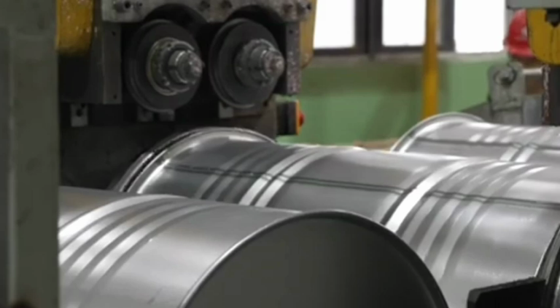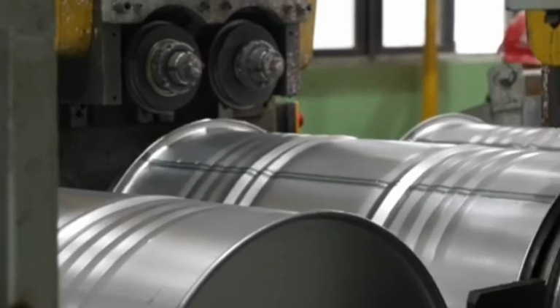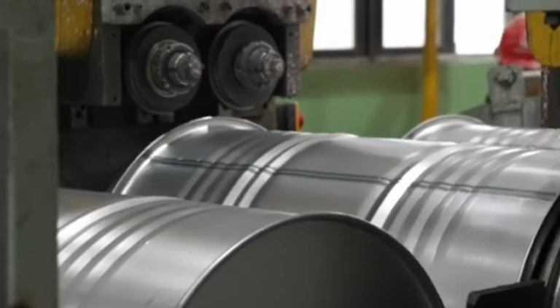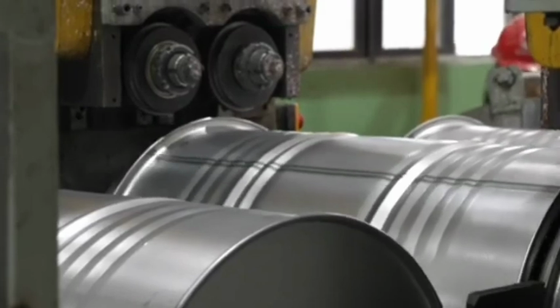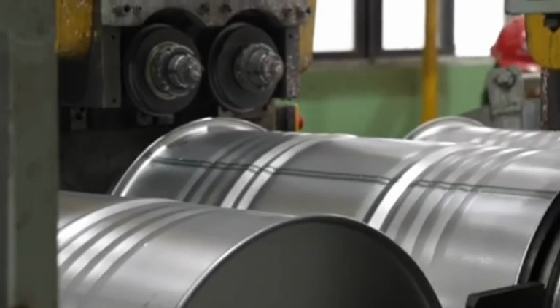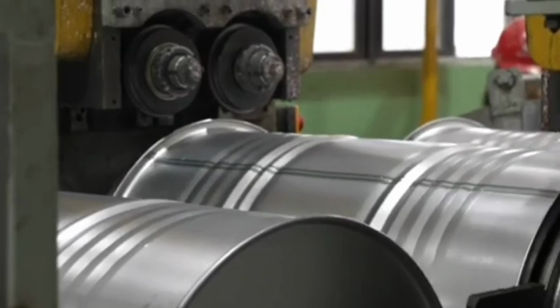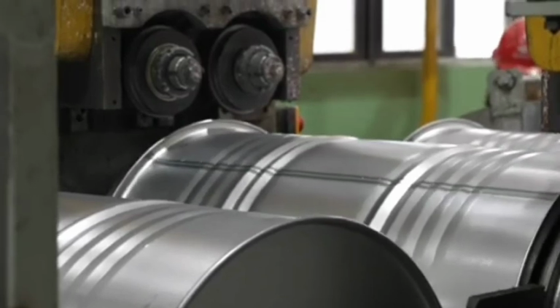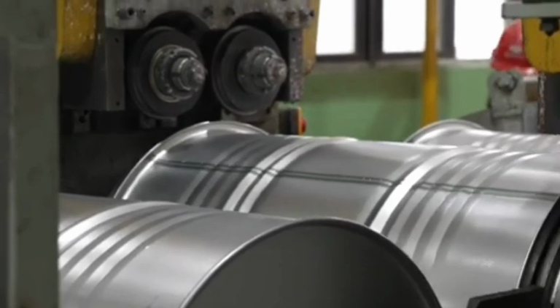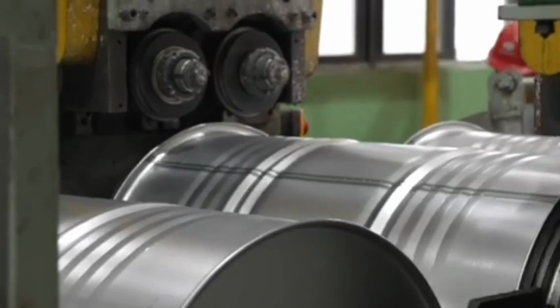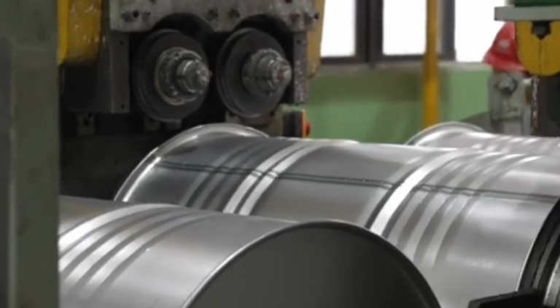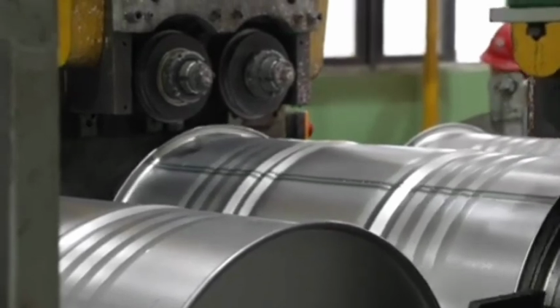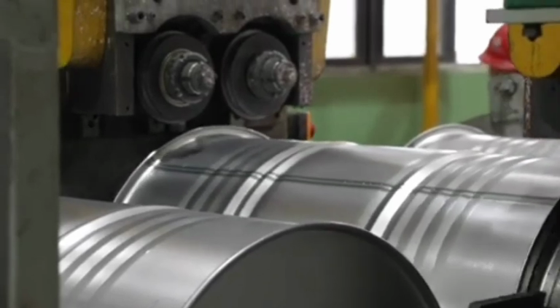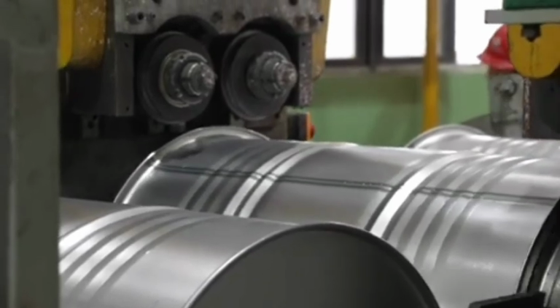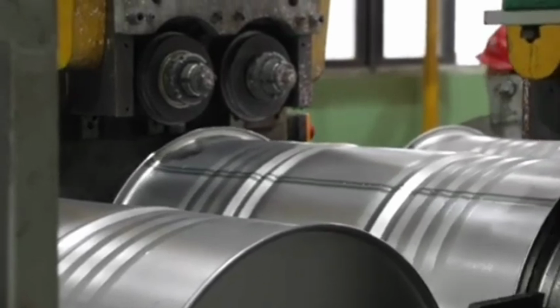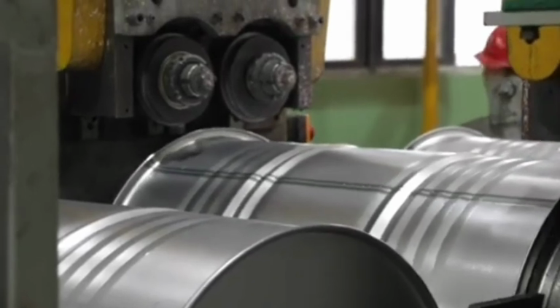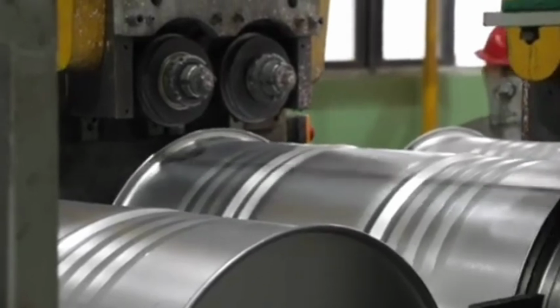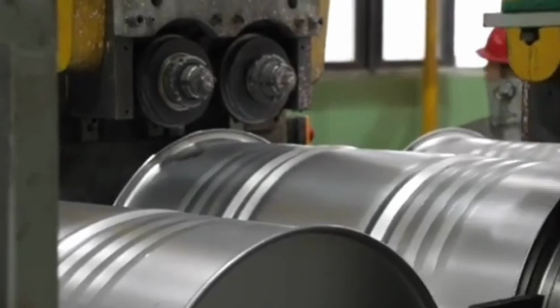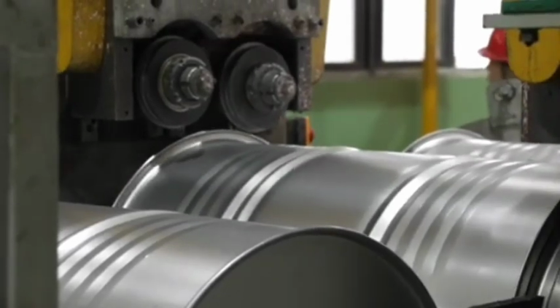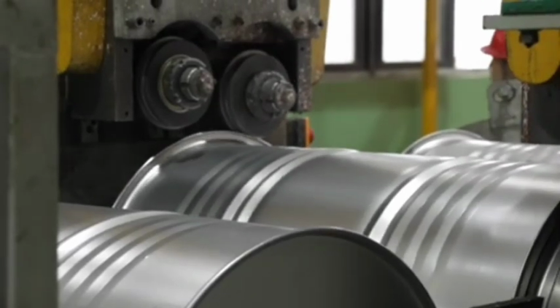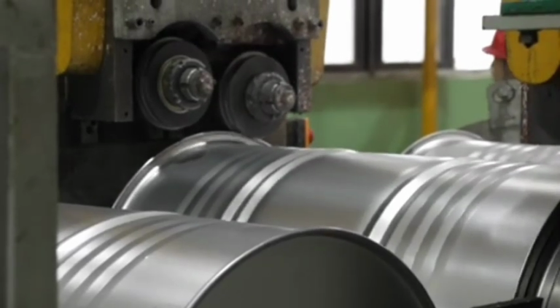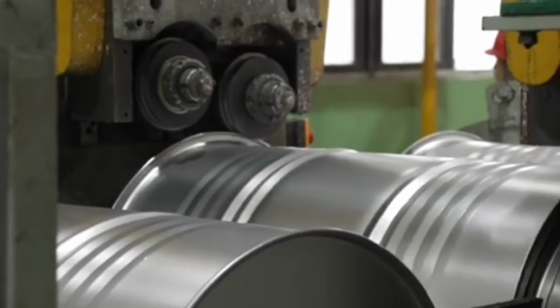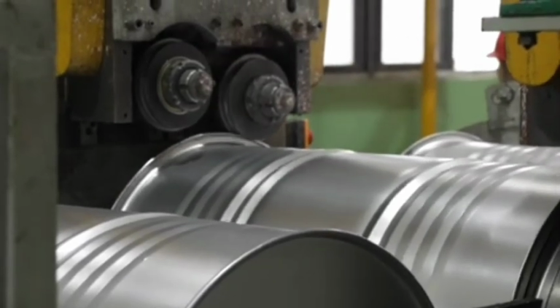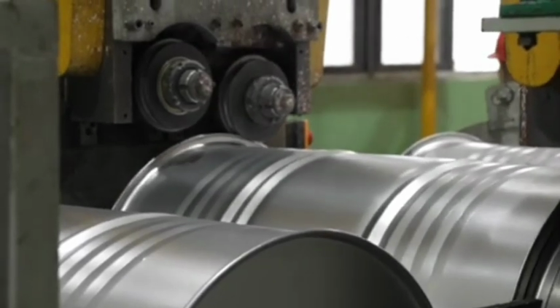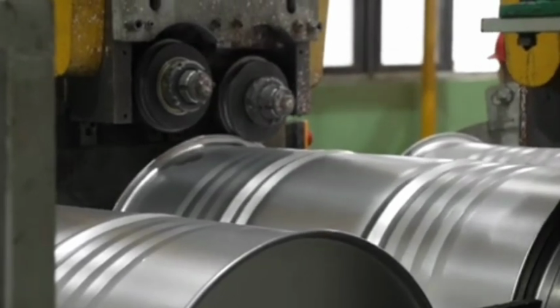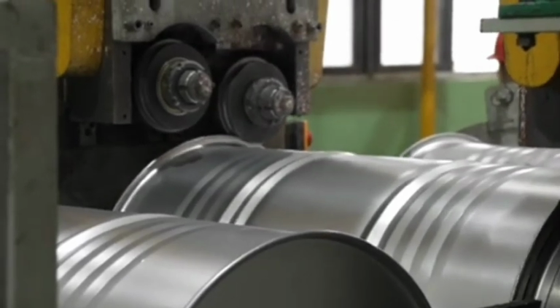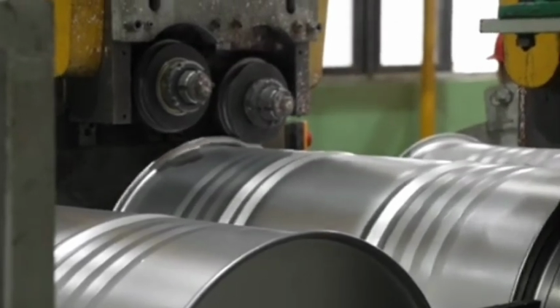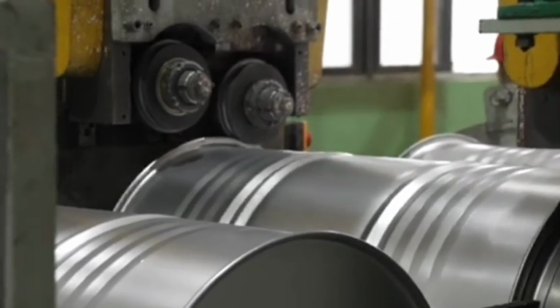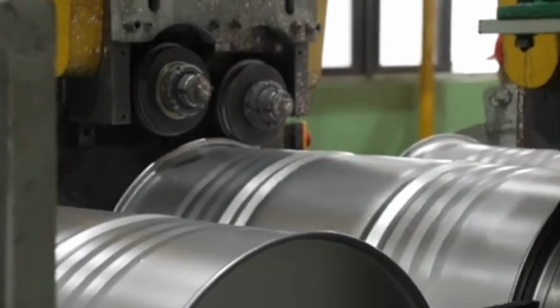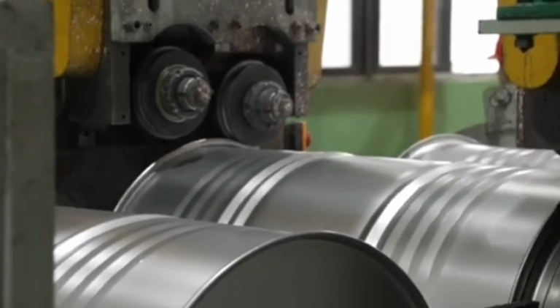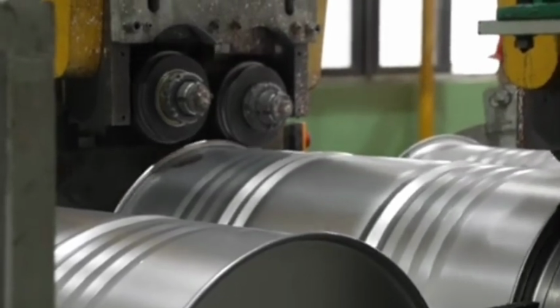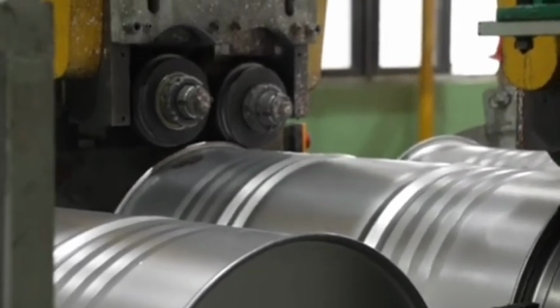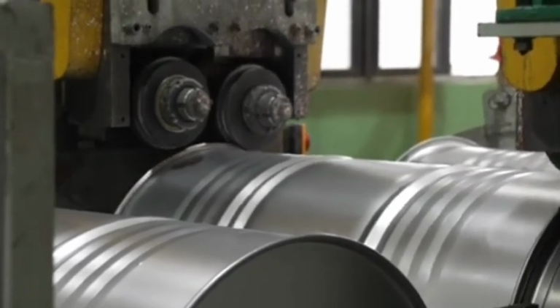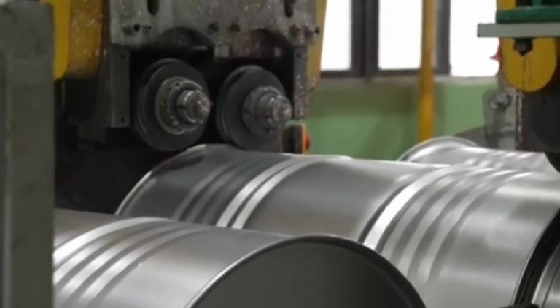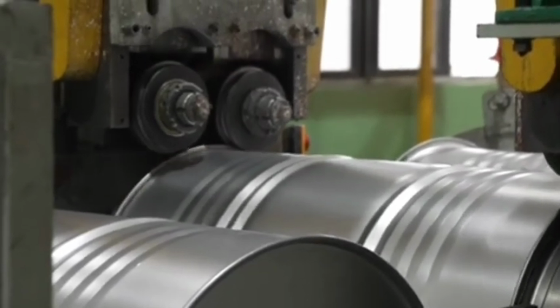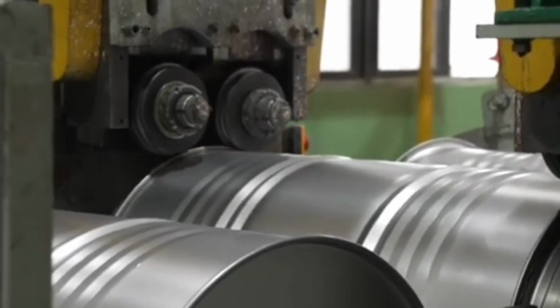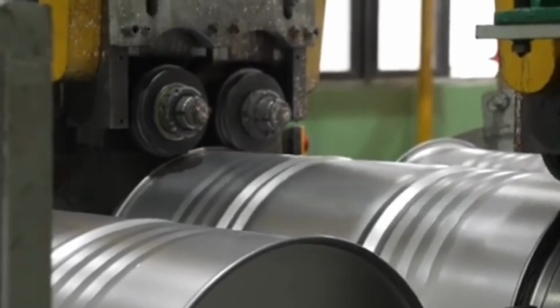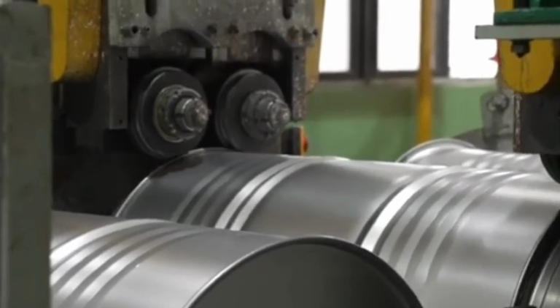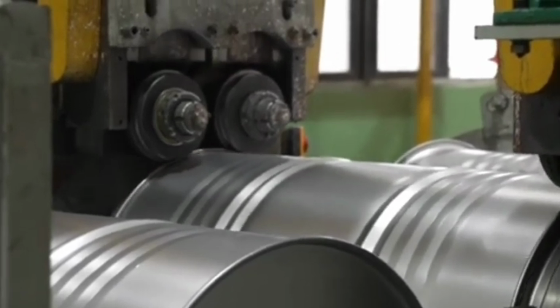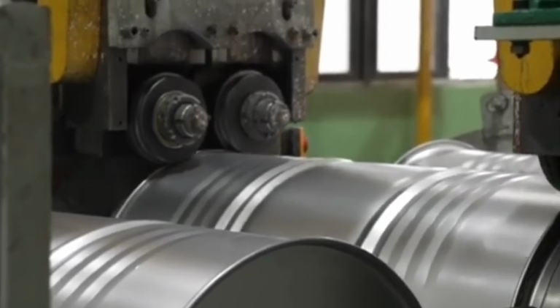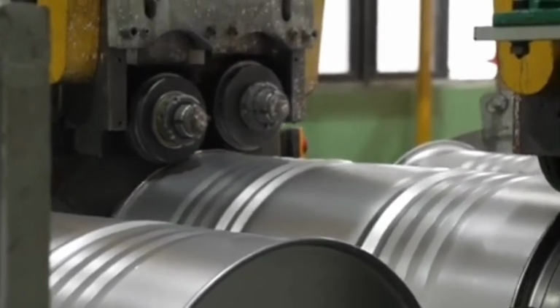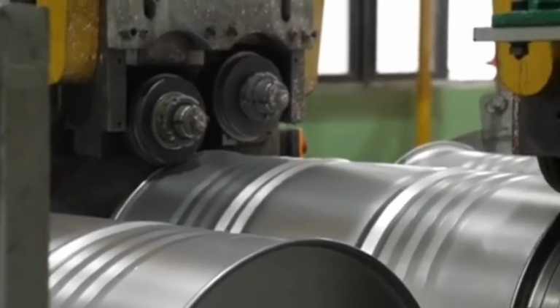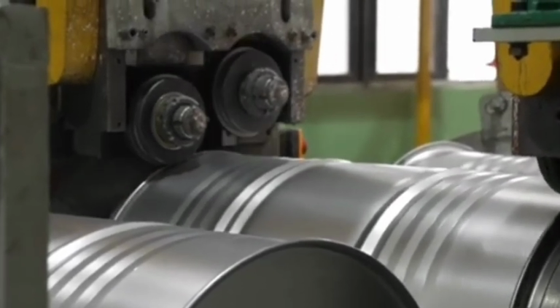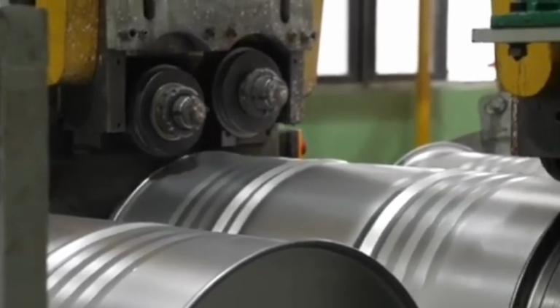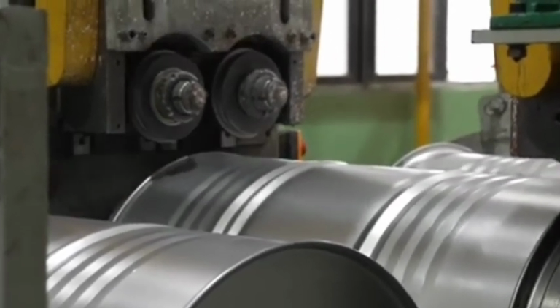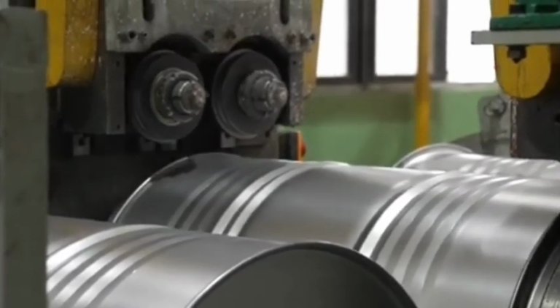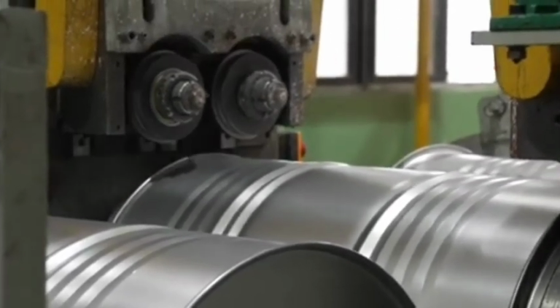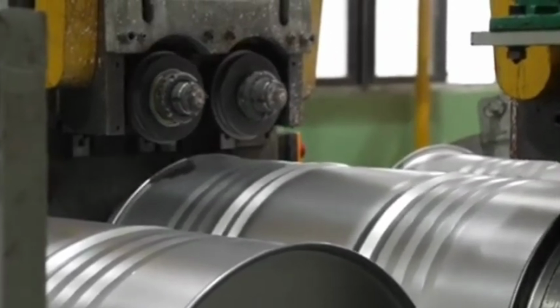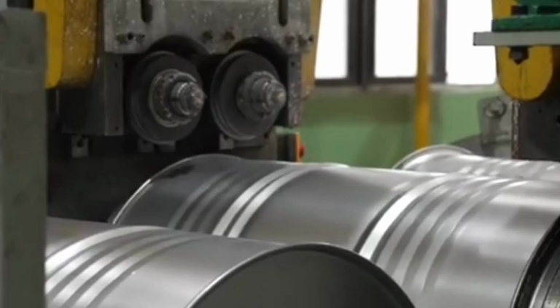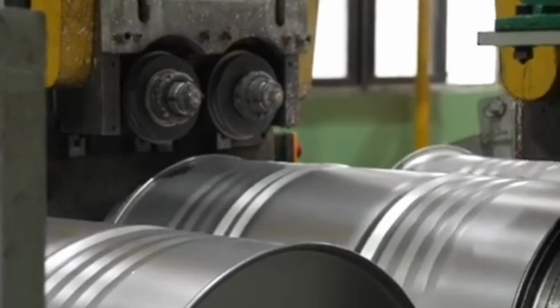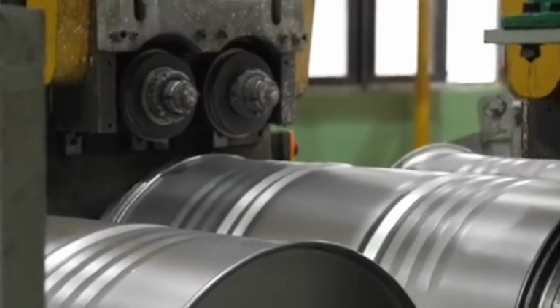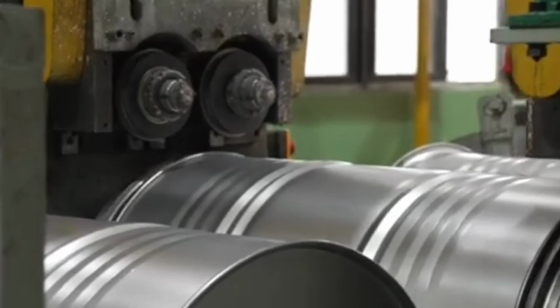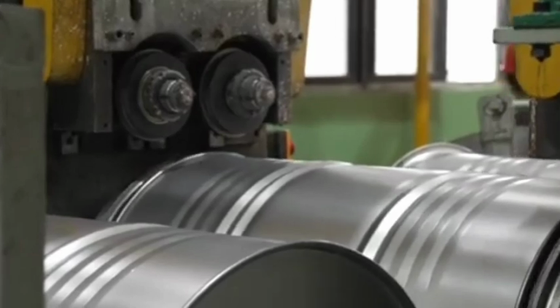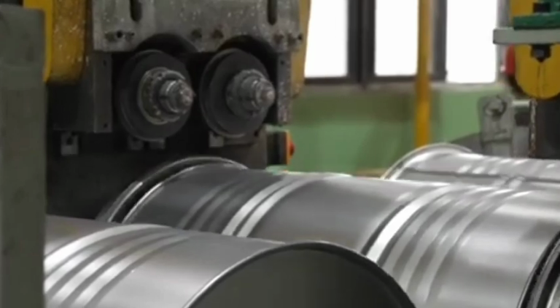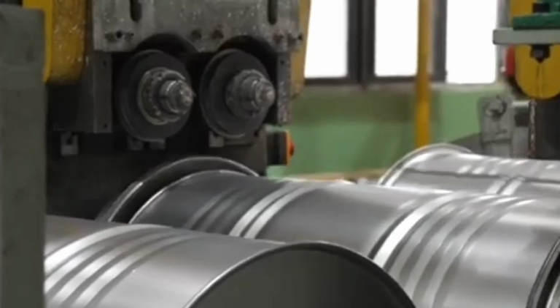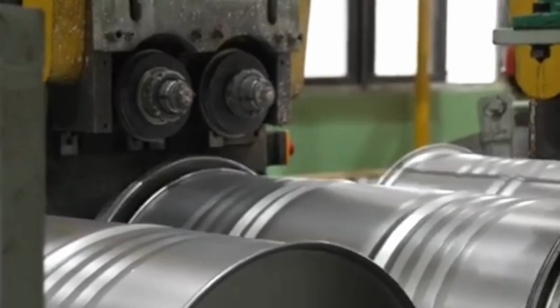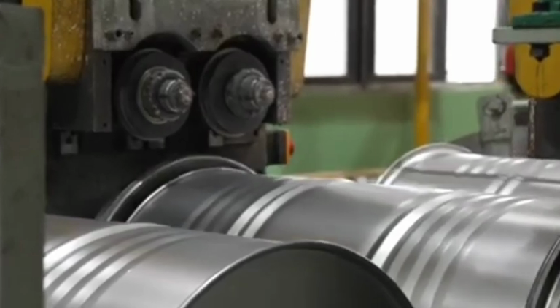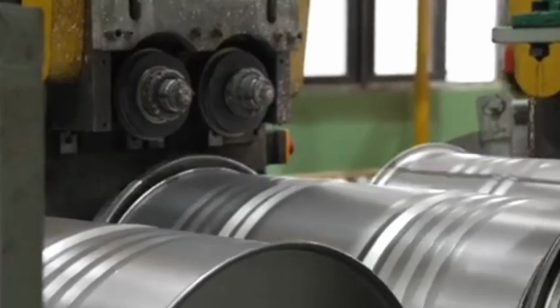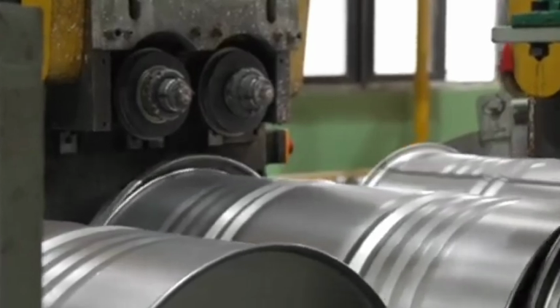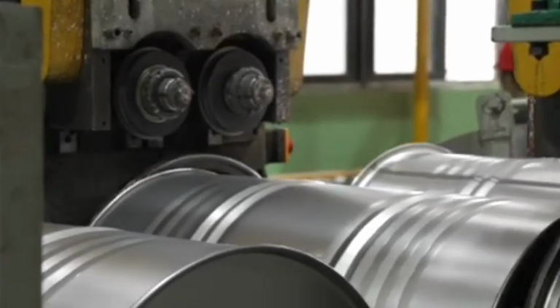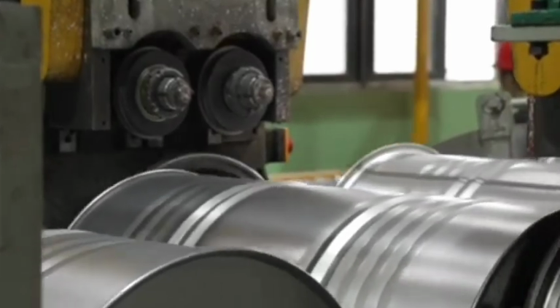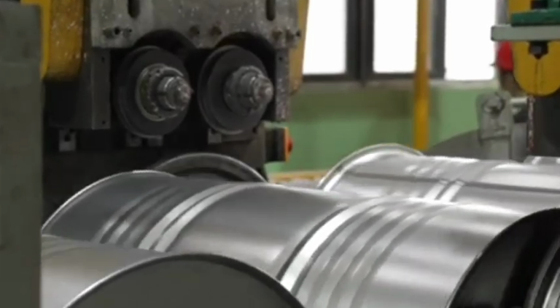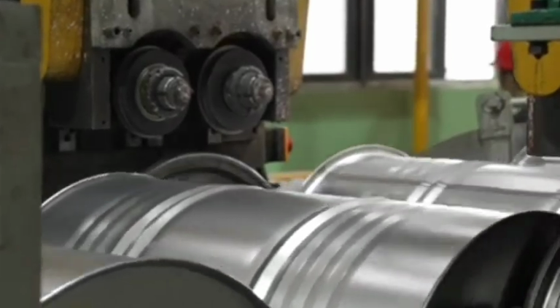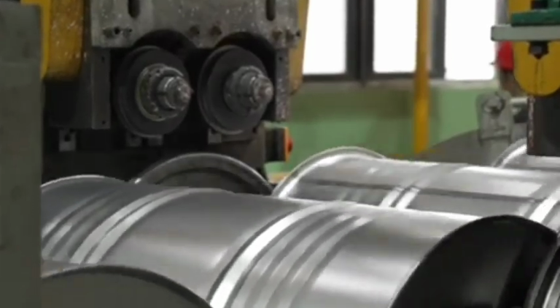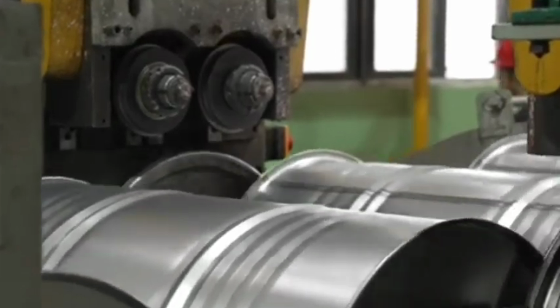Labeling. Drums are labeled with essential information such as capacity, type of material, safety warnings, and handling instructions.